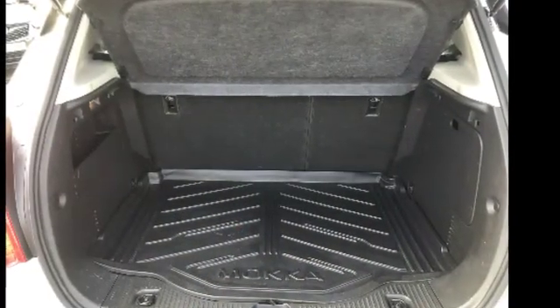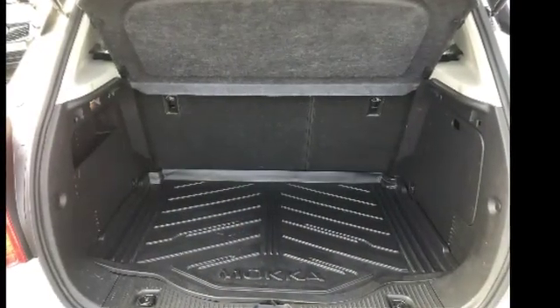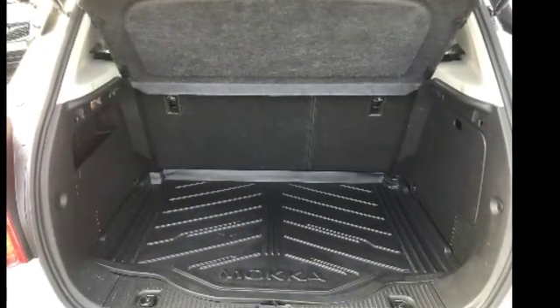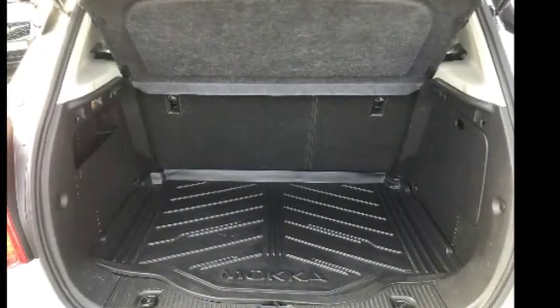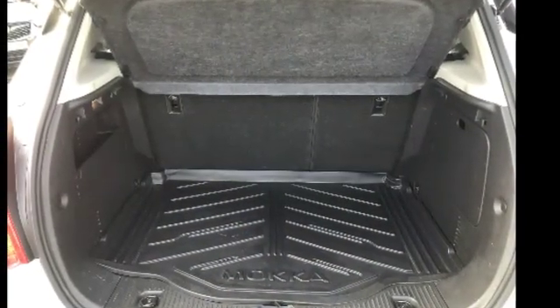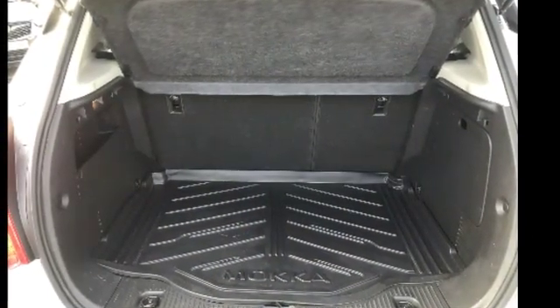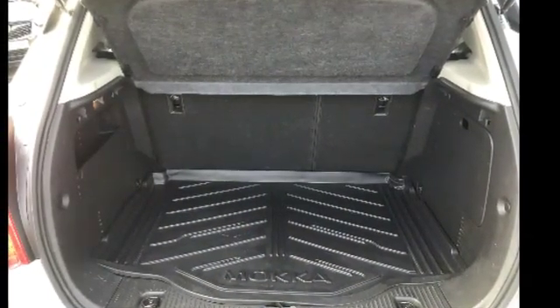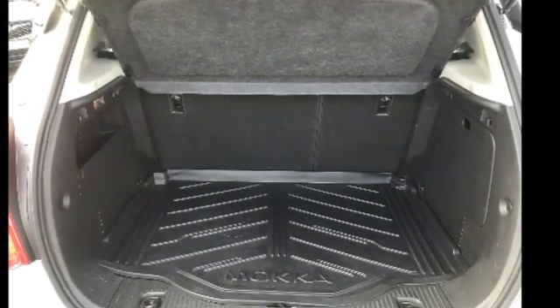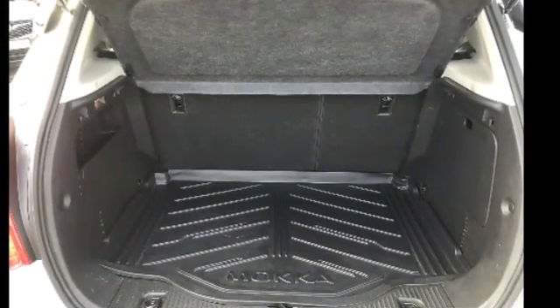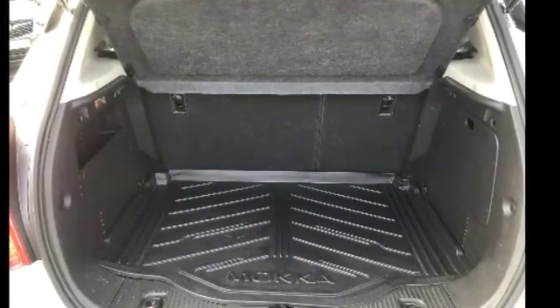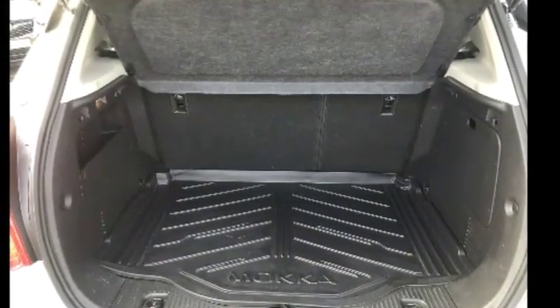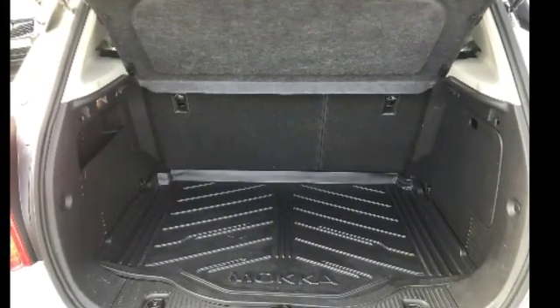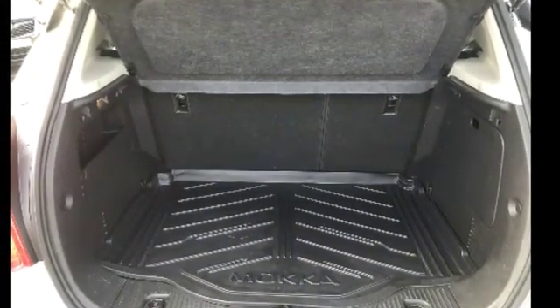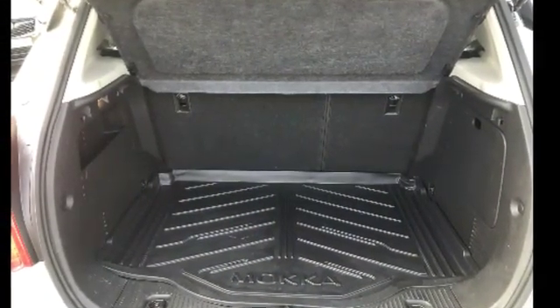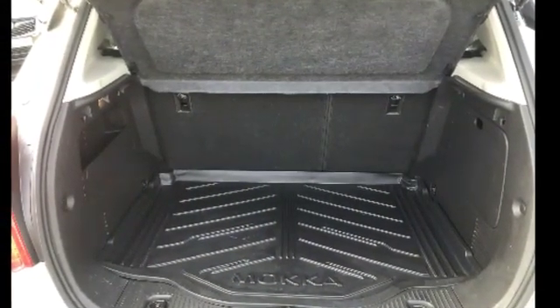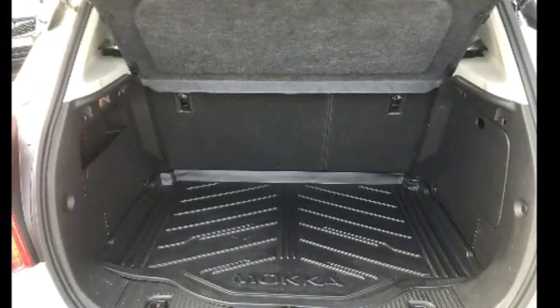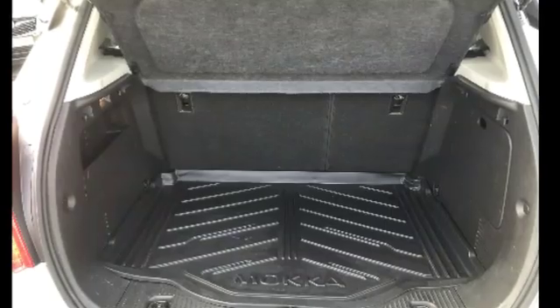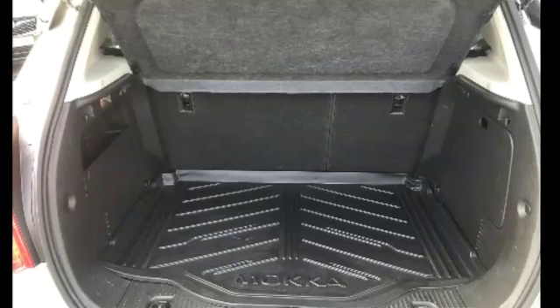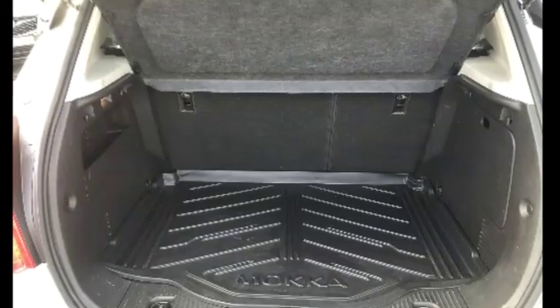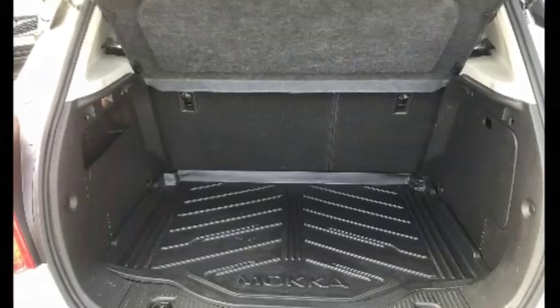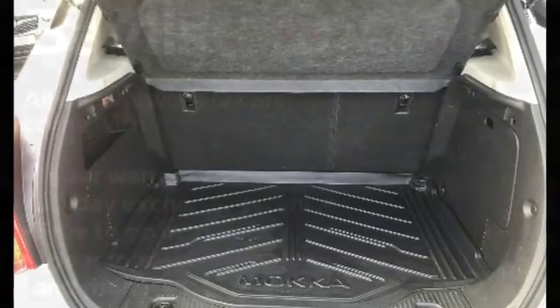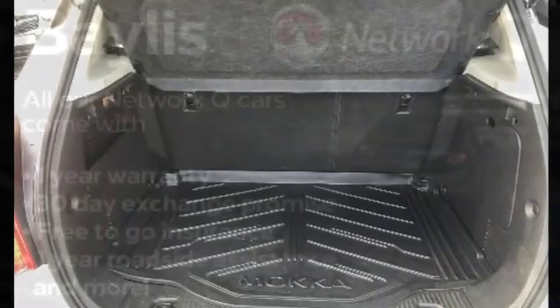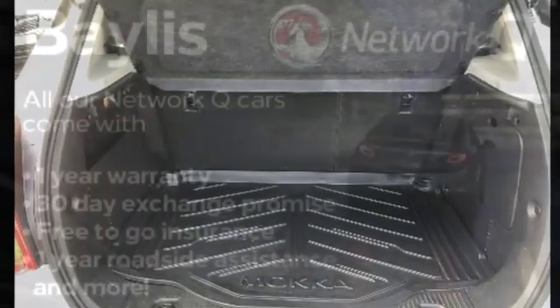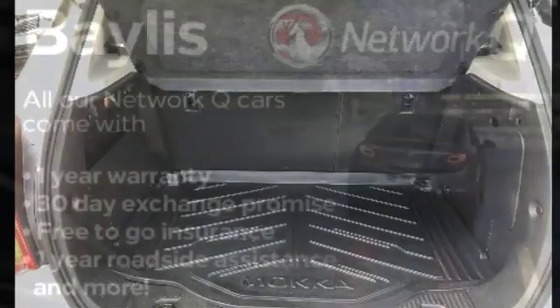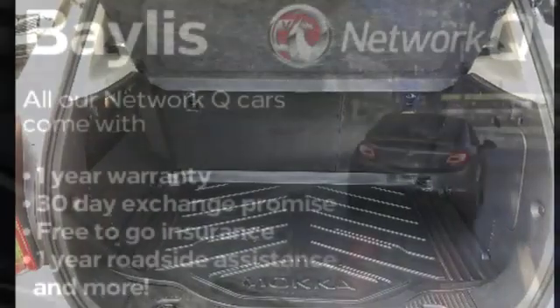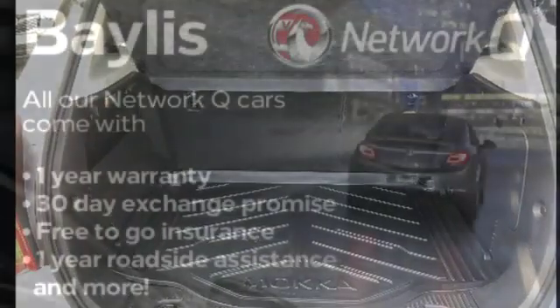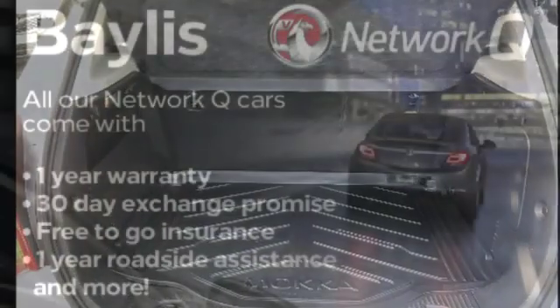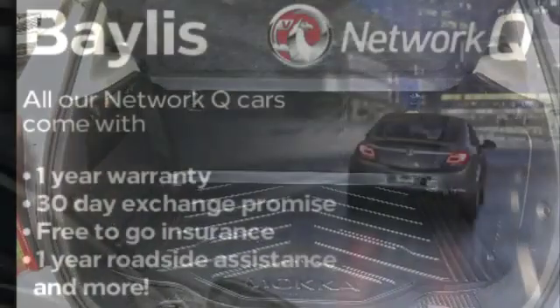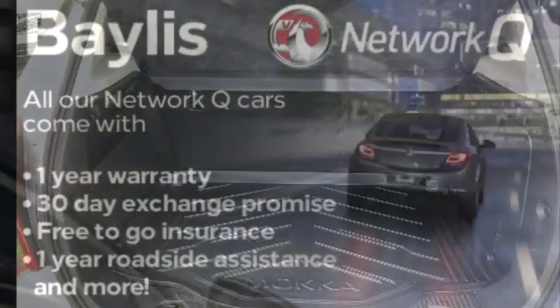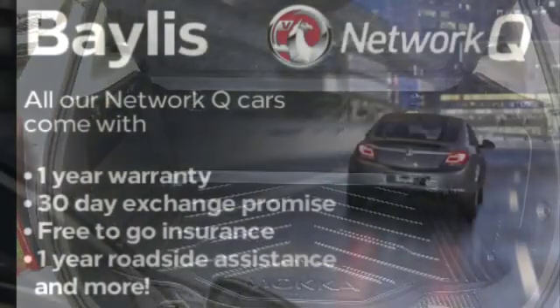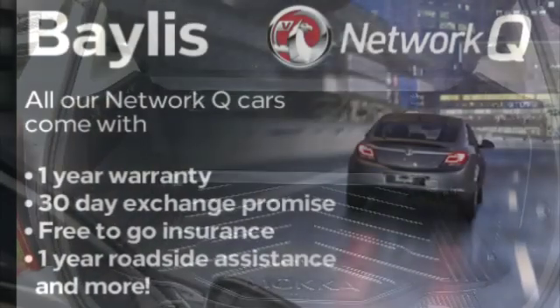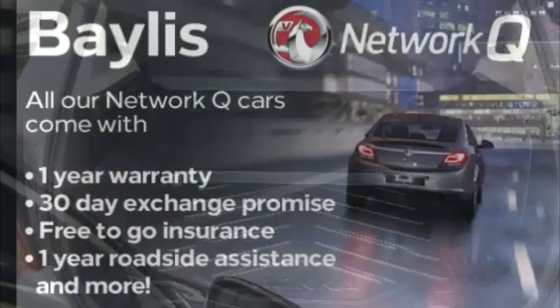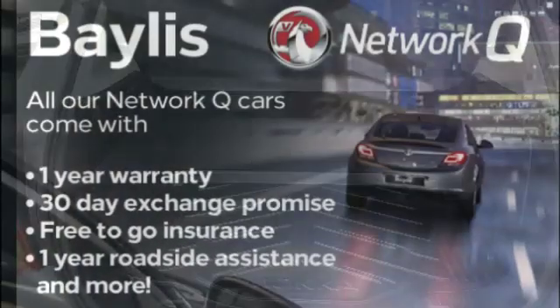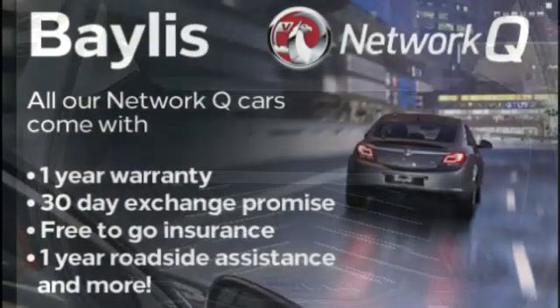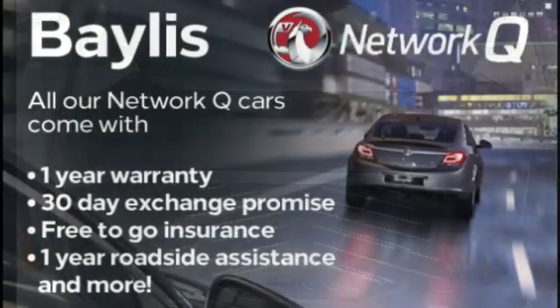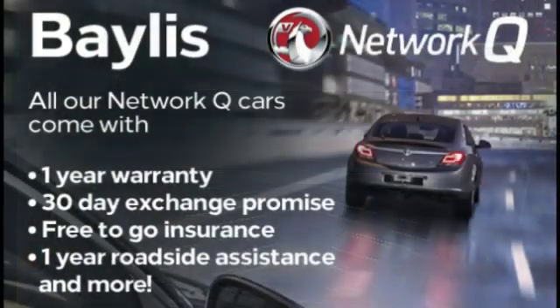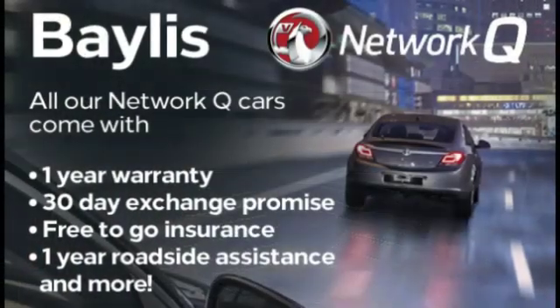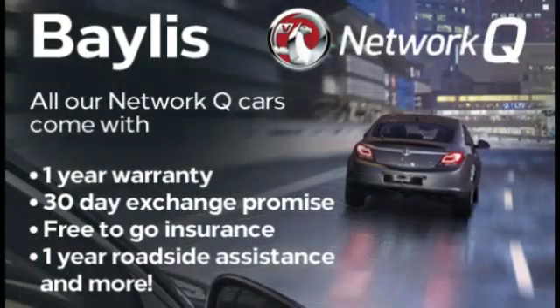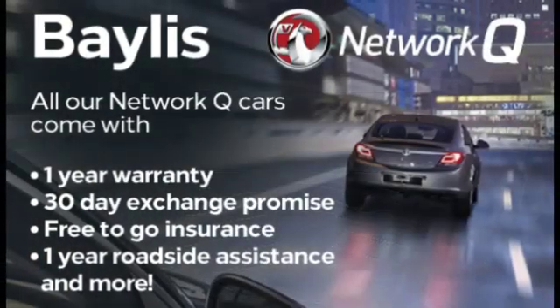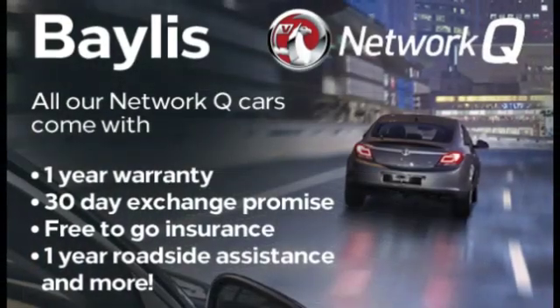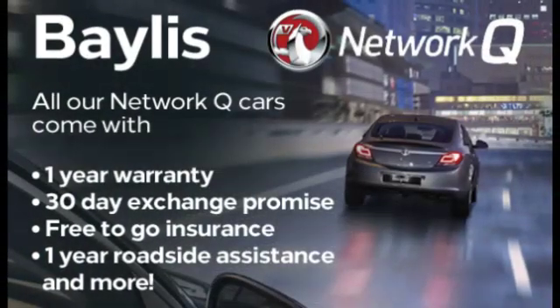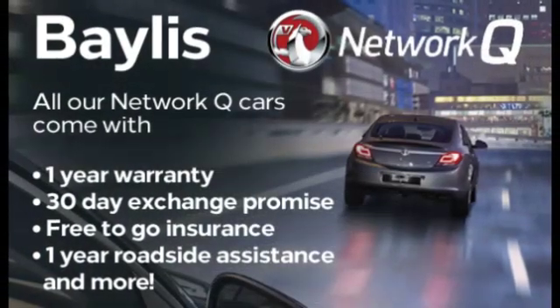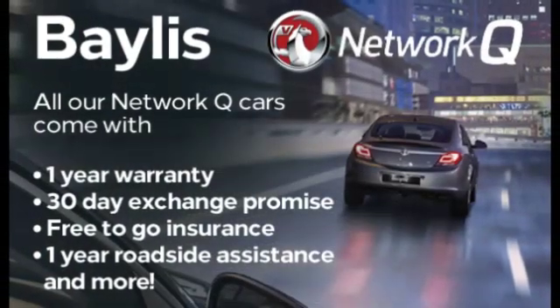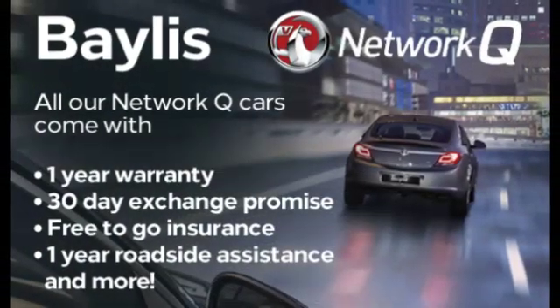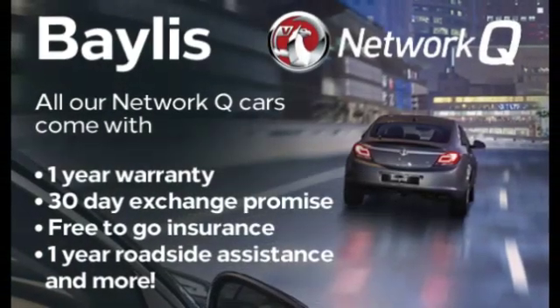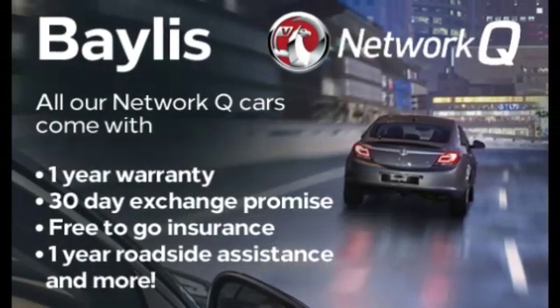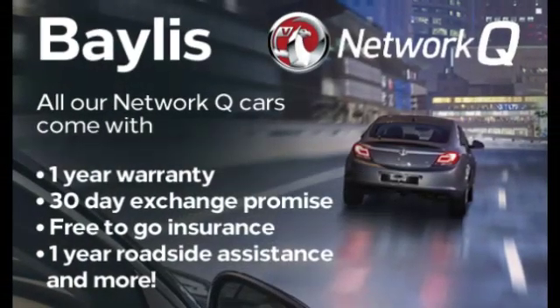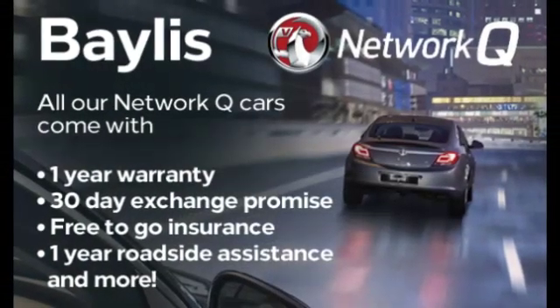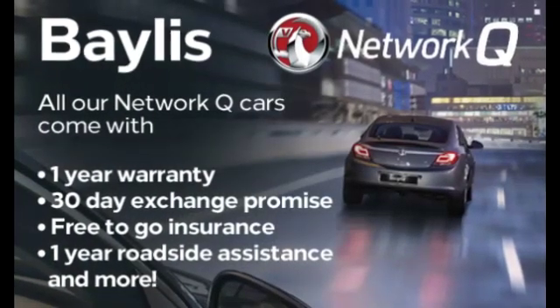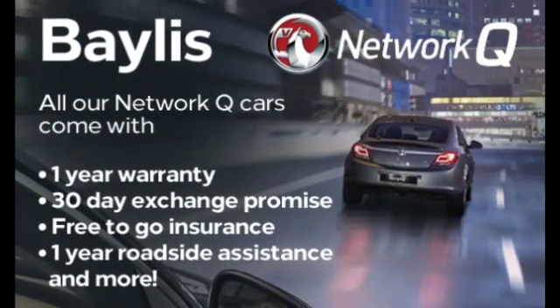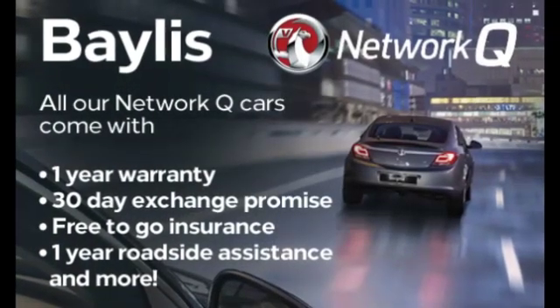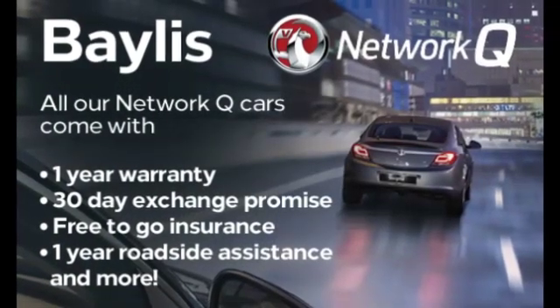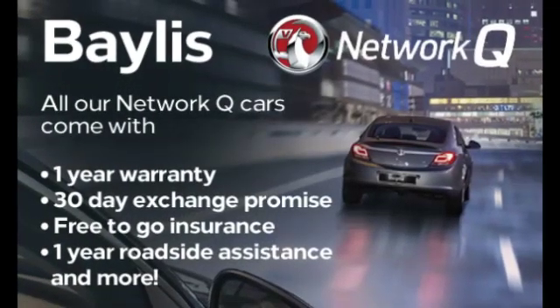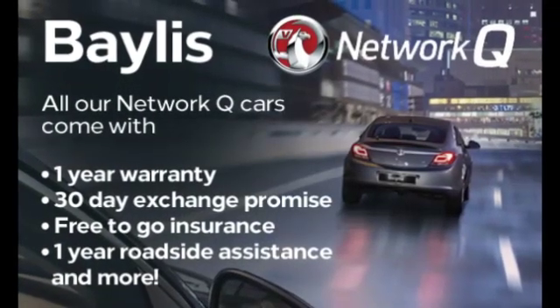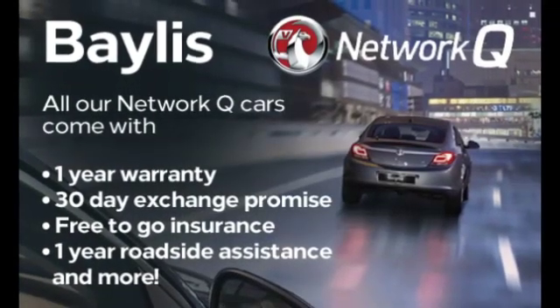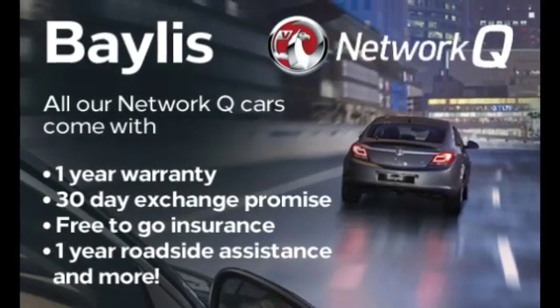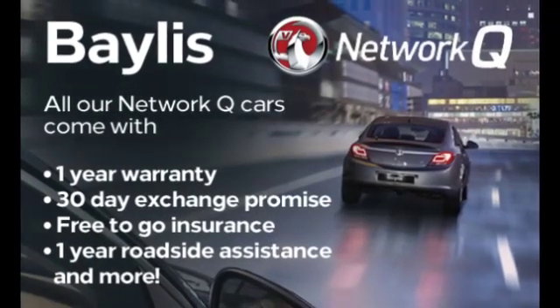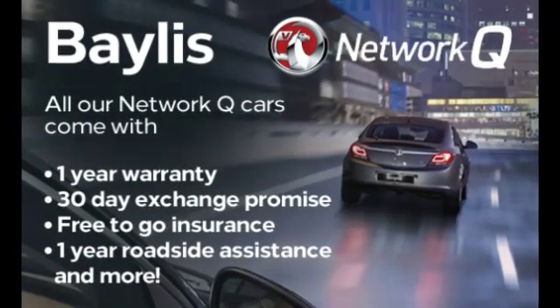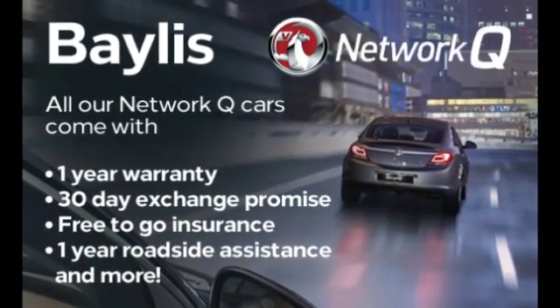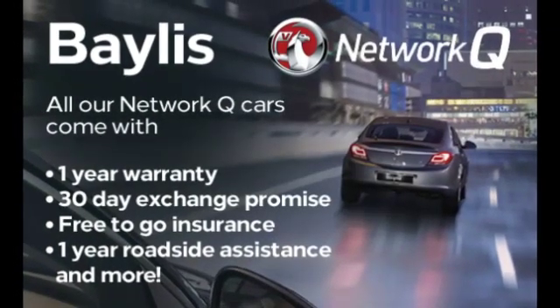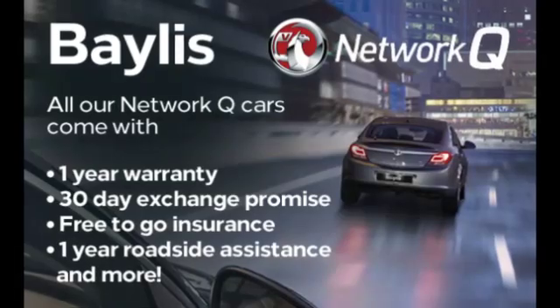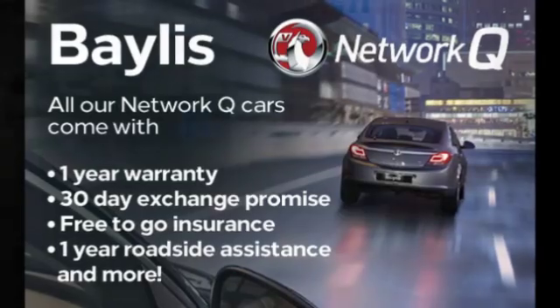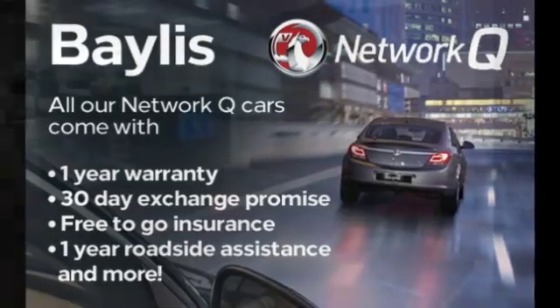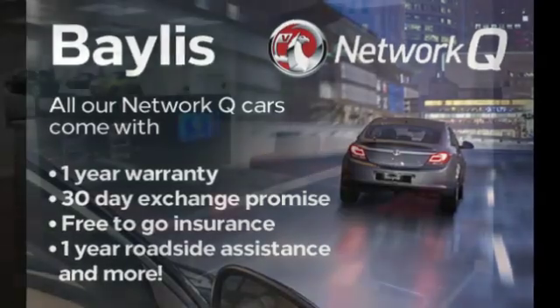The boot is very spacious and the seats will go down for more room. Bailey's service plans and finance options are all available on this Mokka.